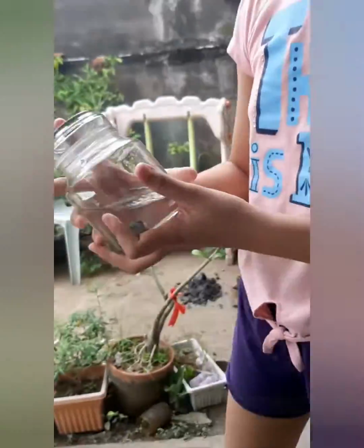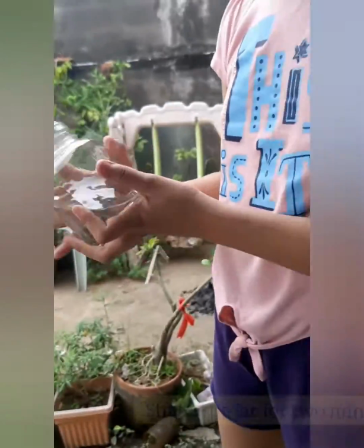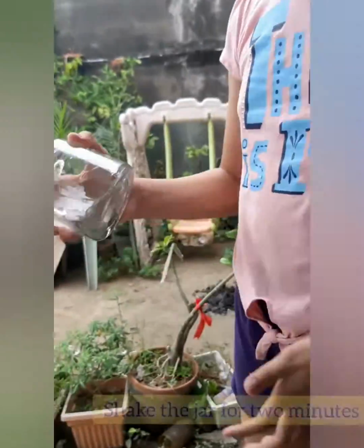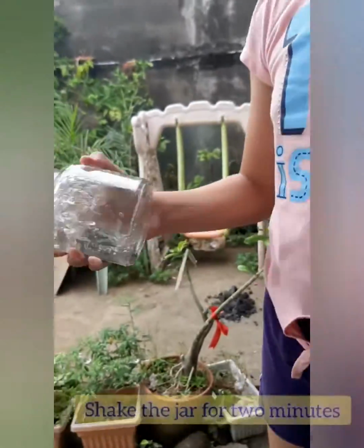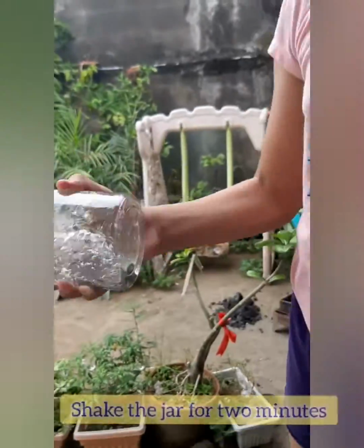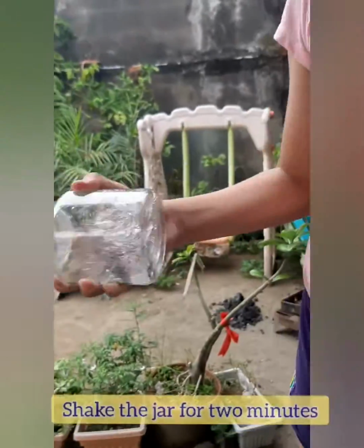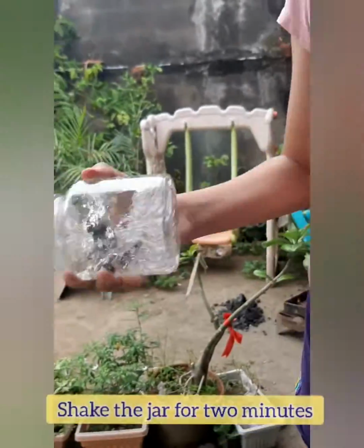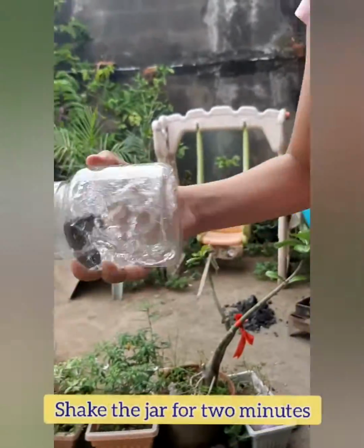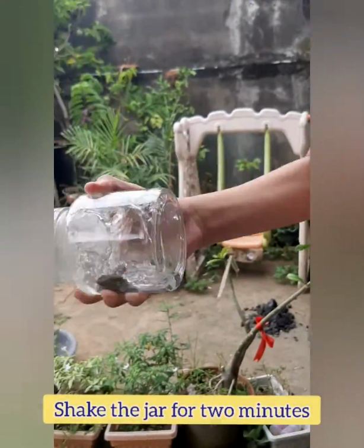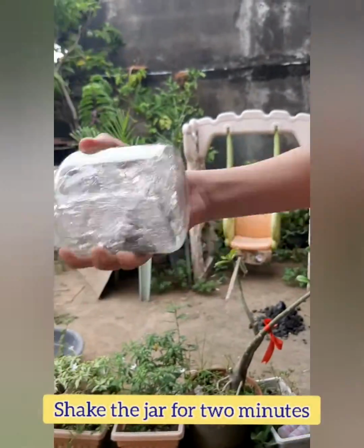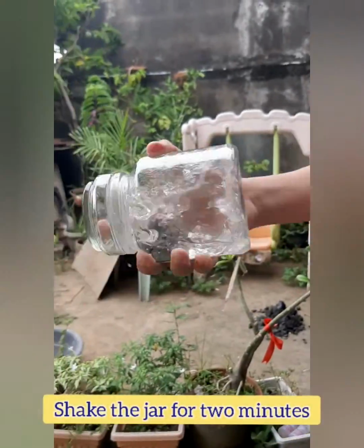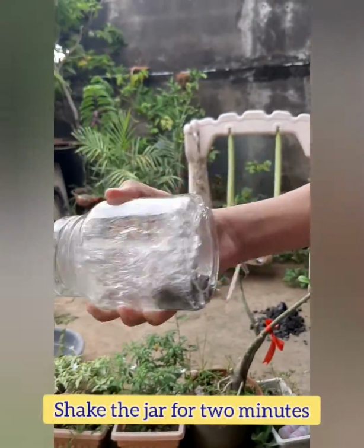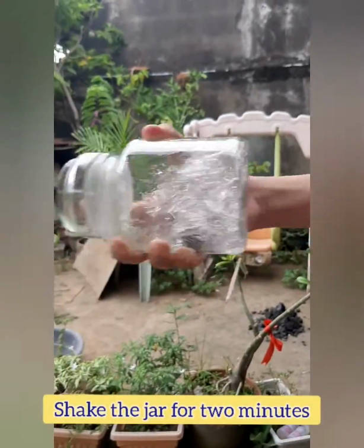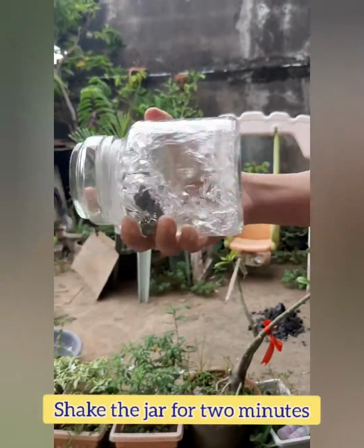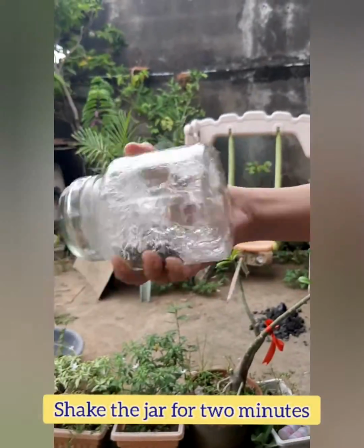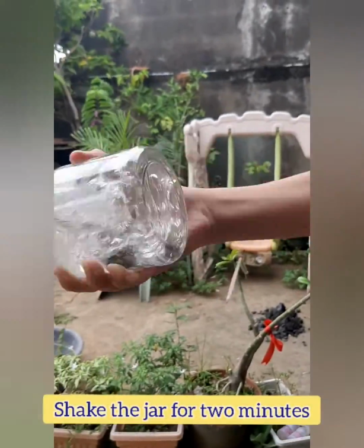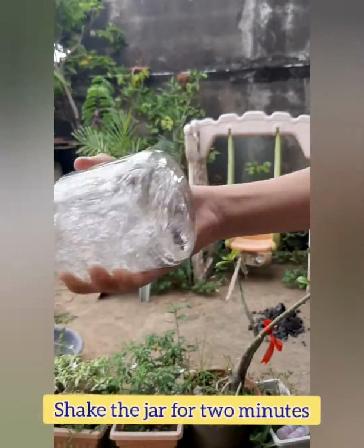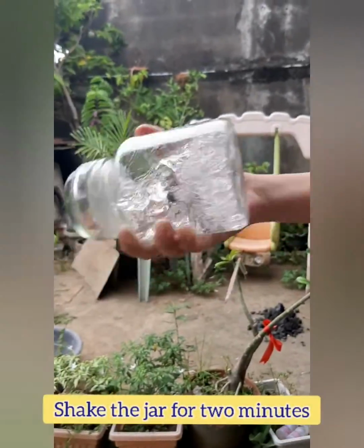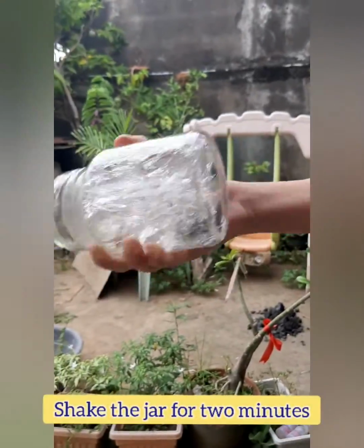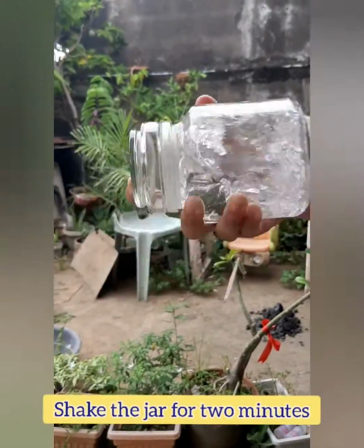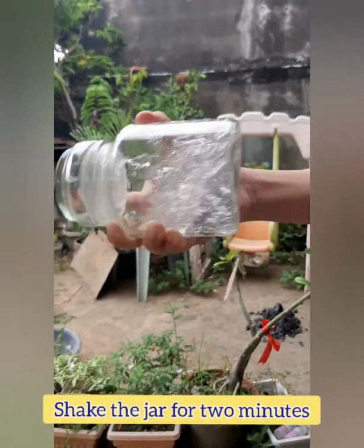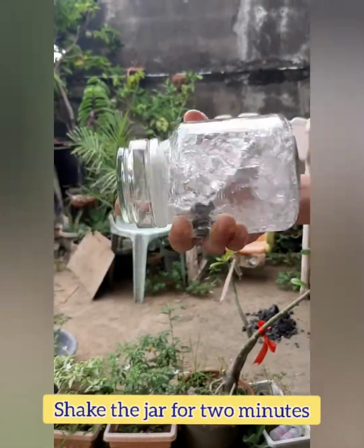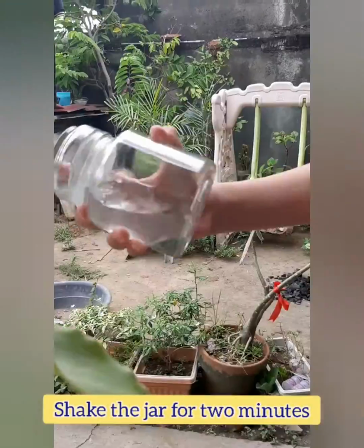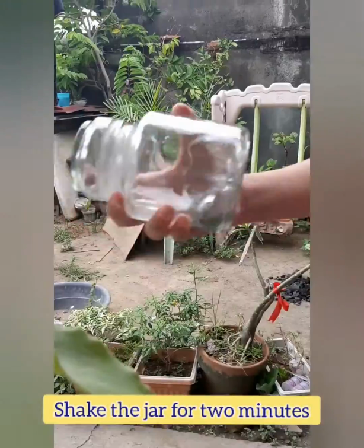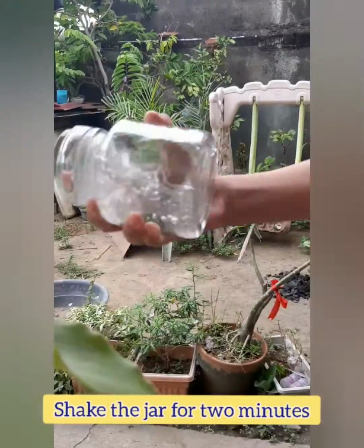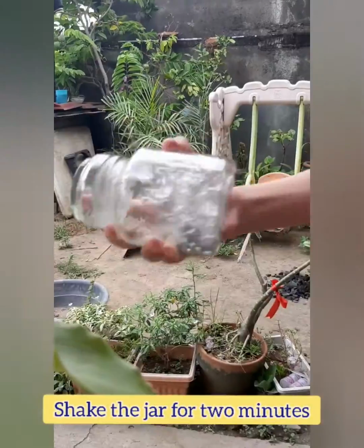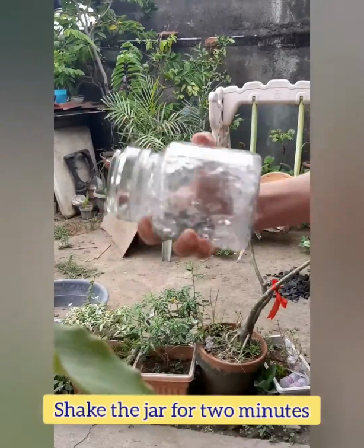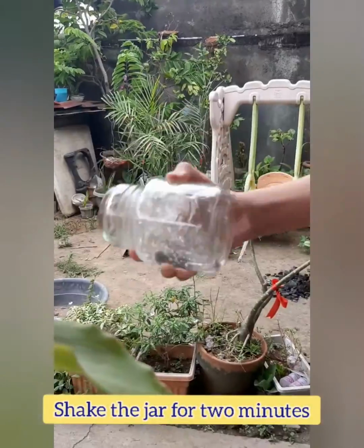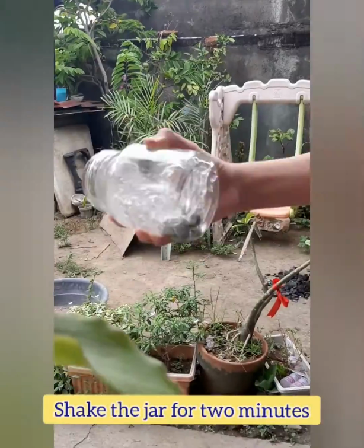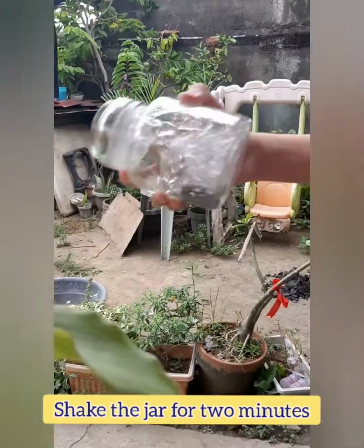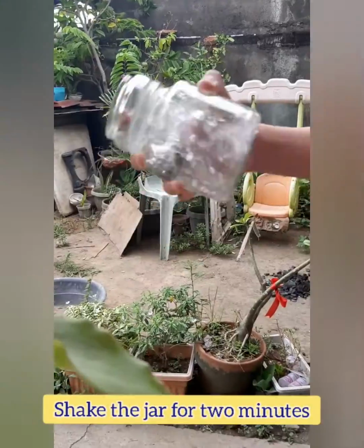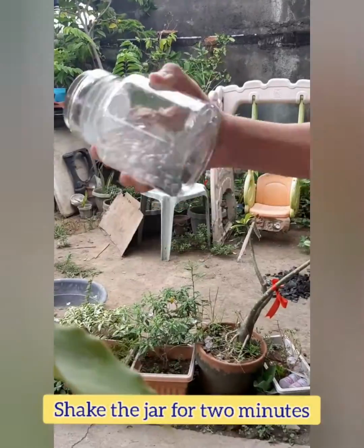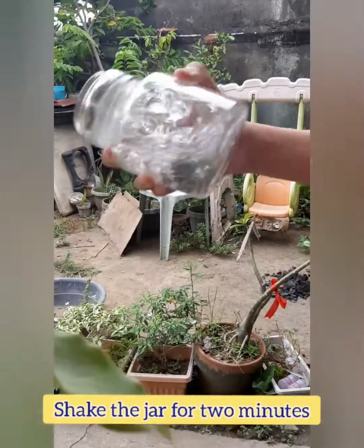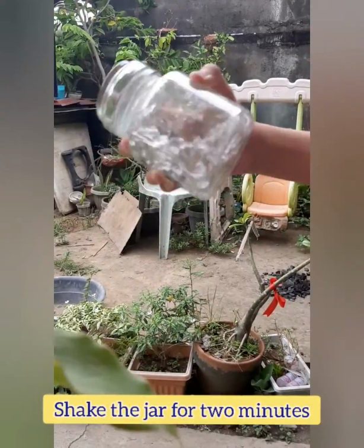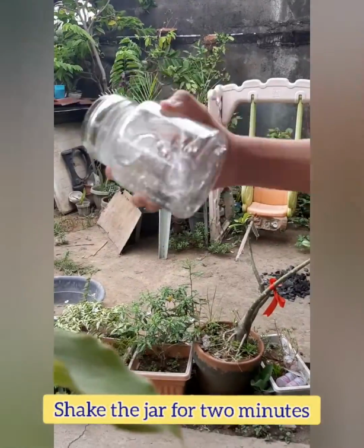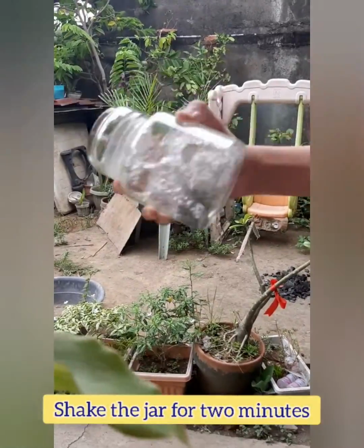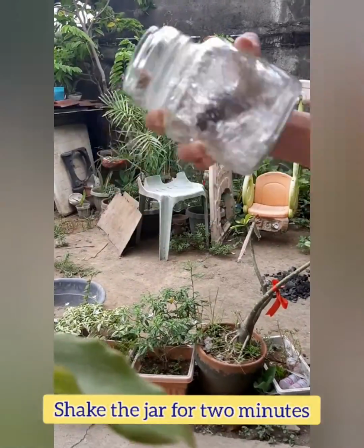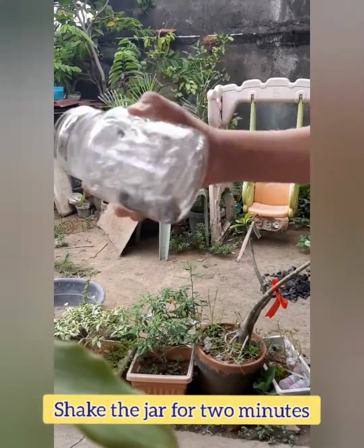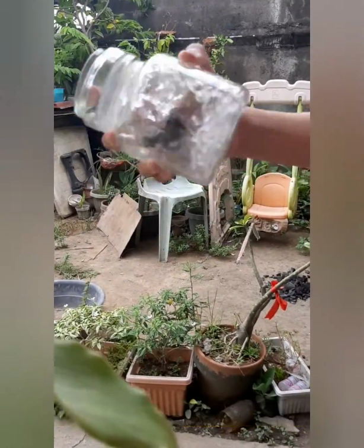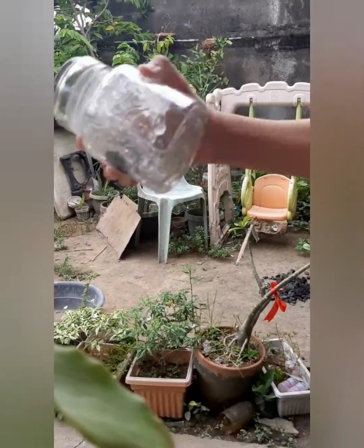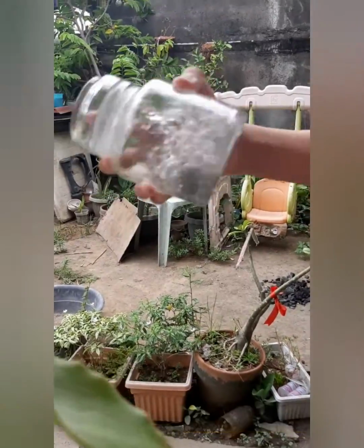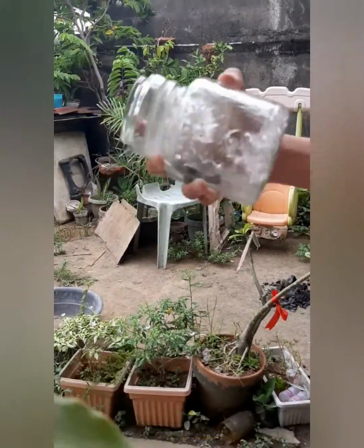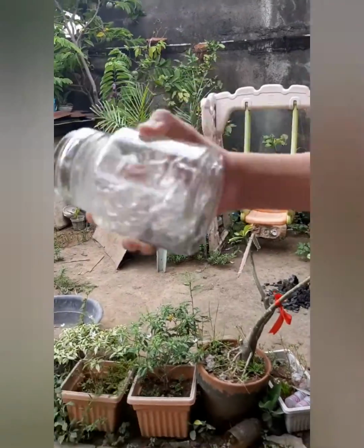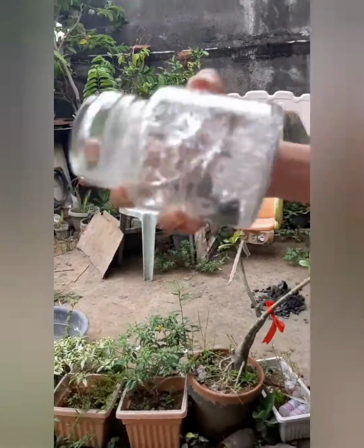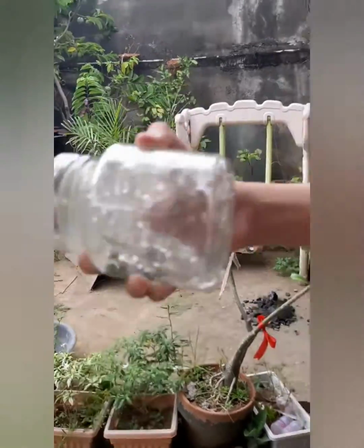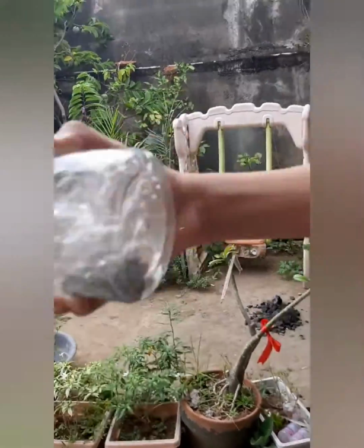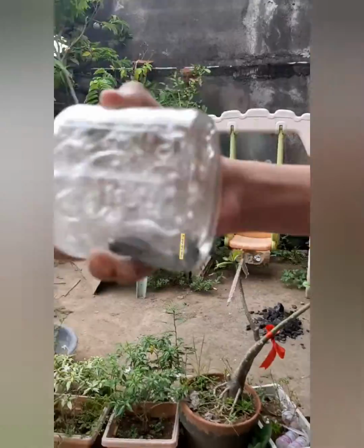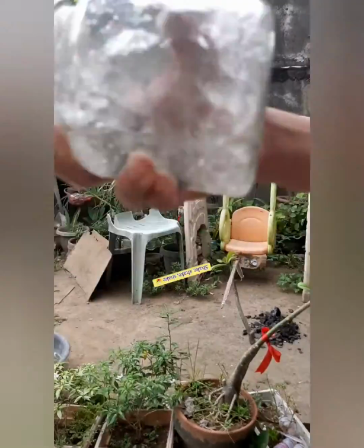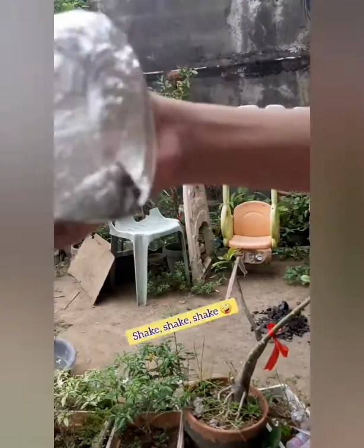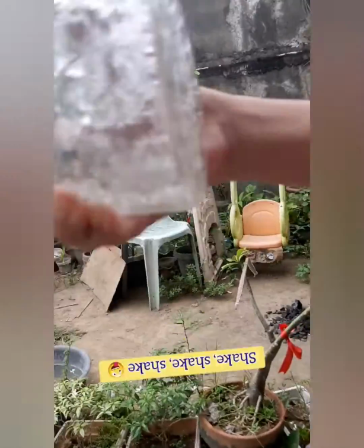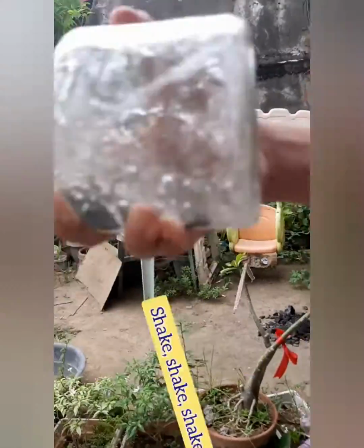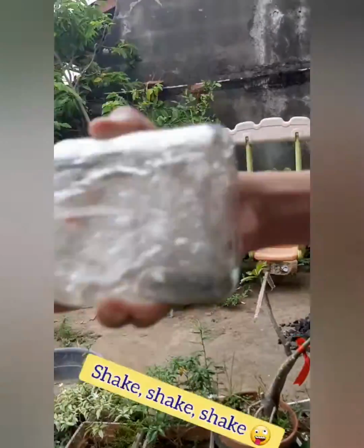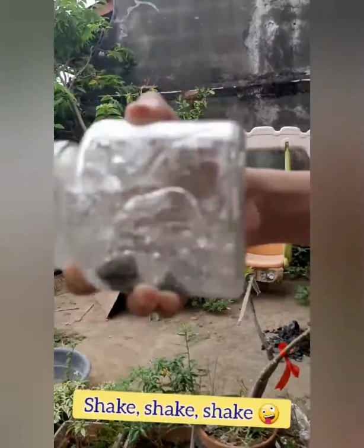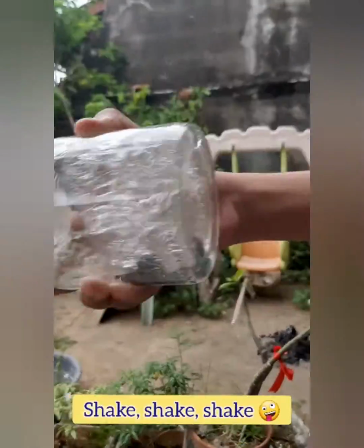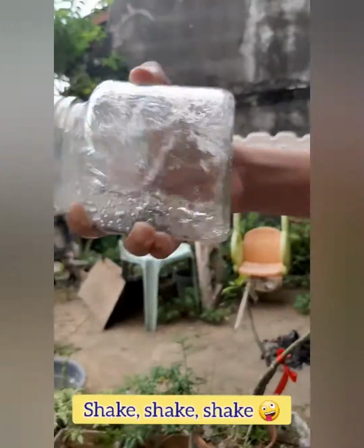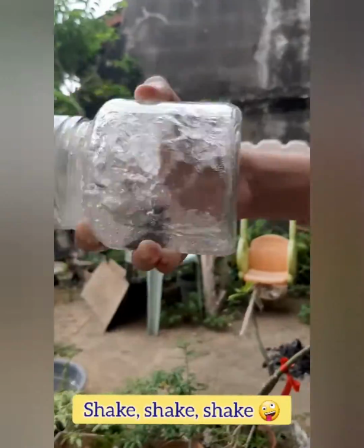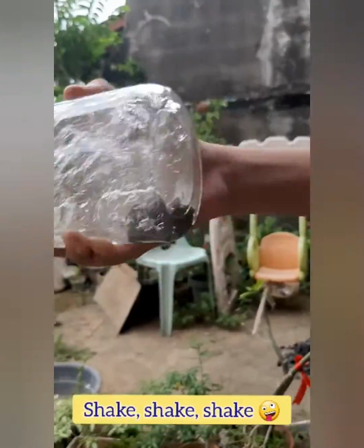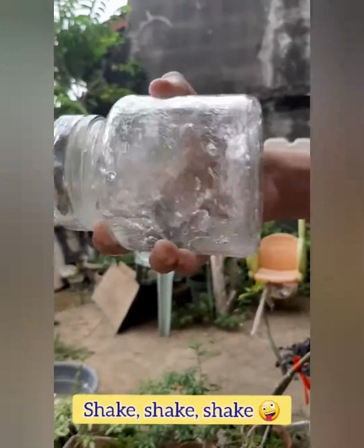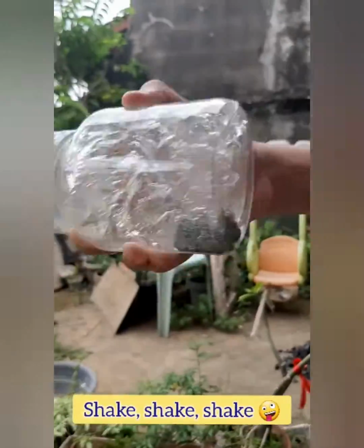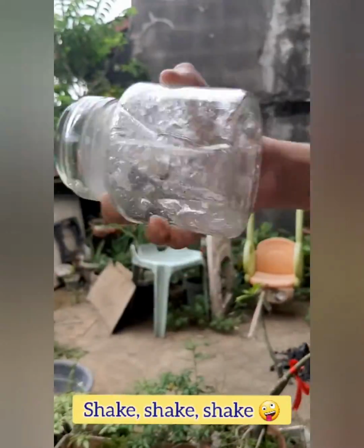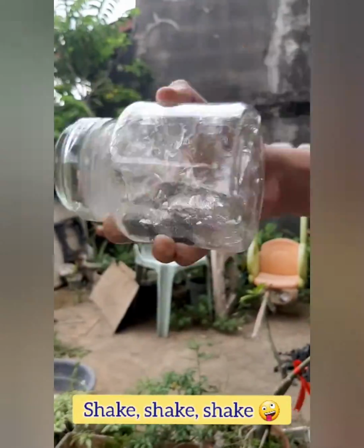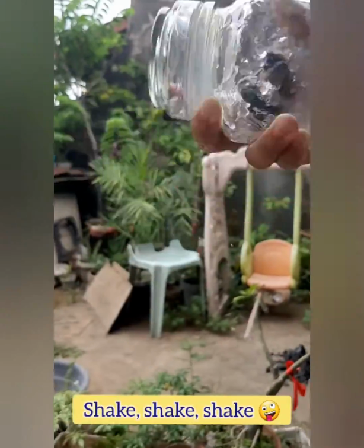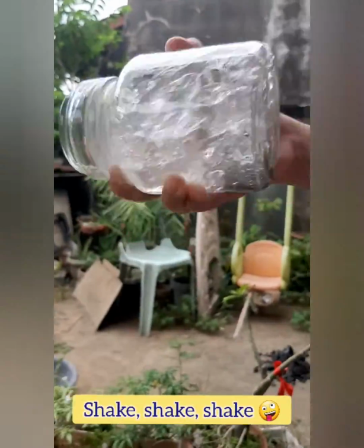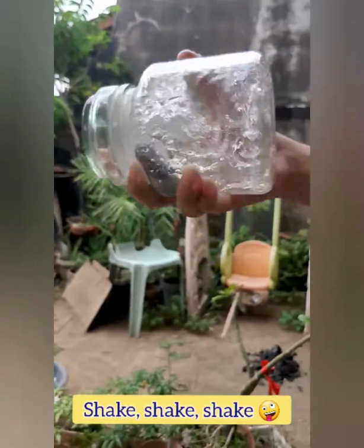Shake the jar for 2 minutes. Shake, shake, shake!